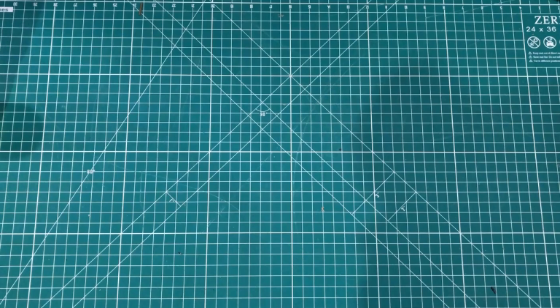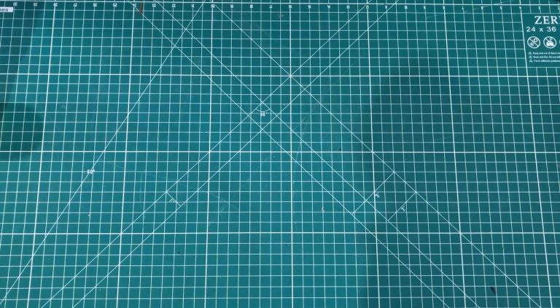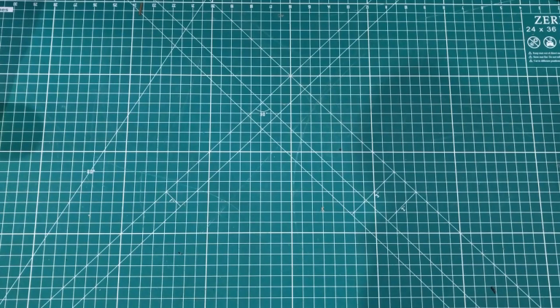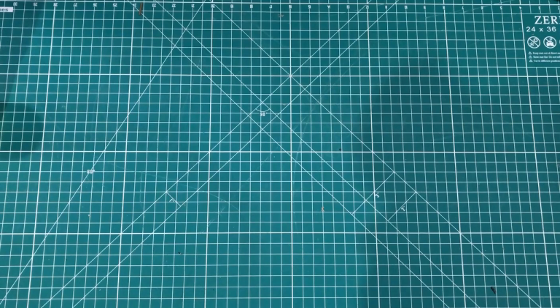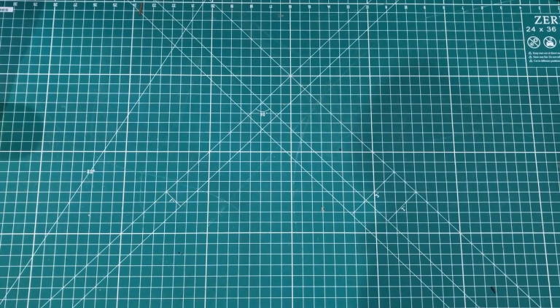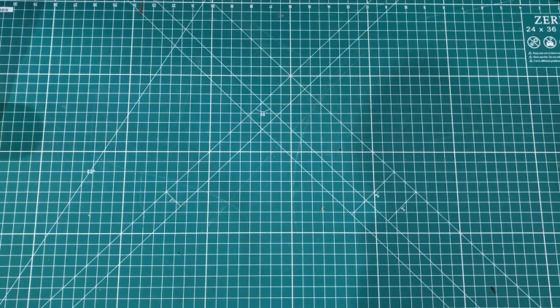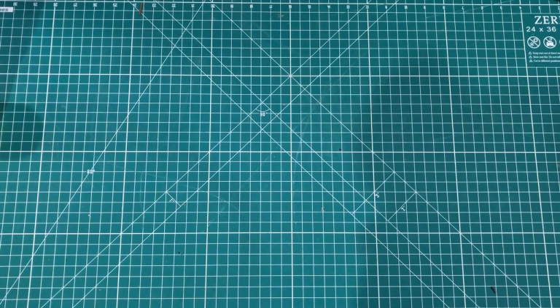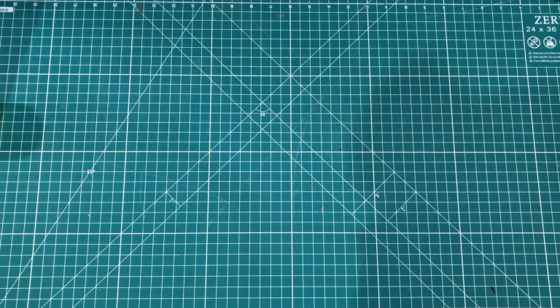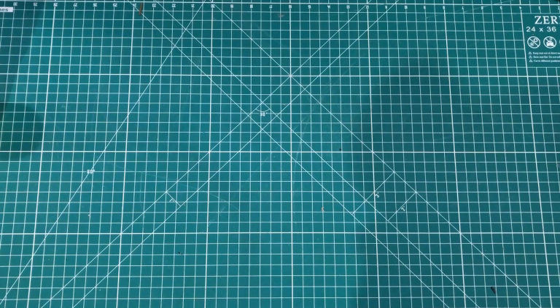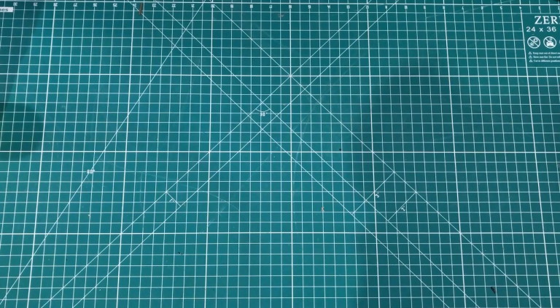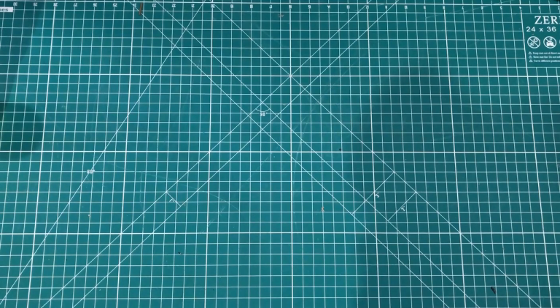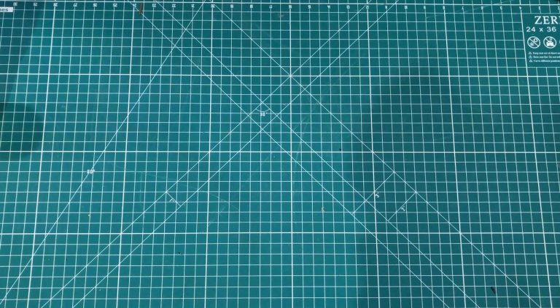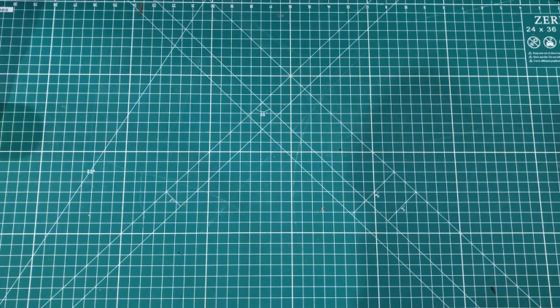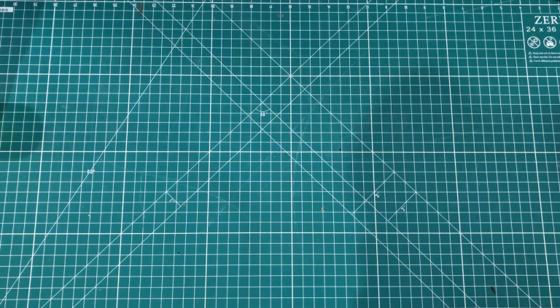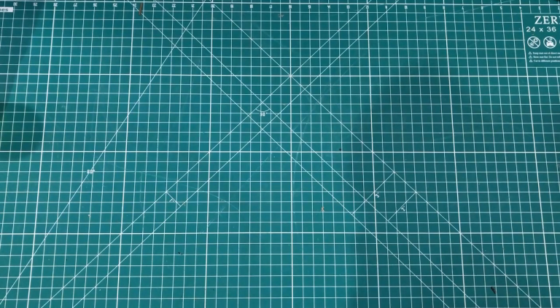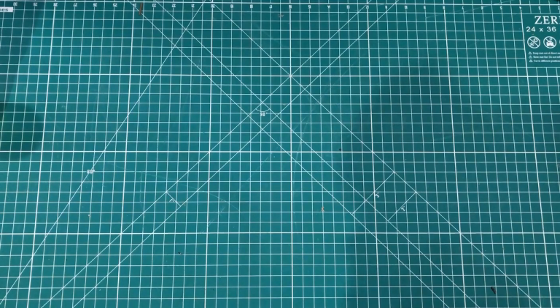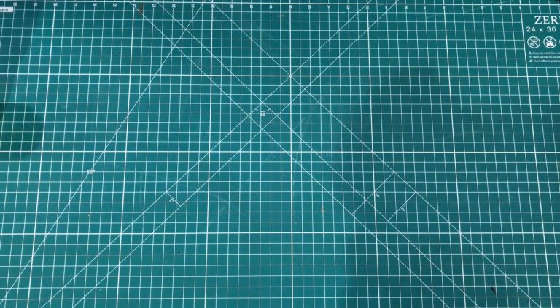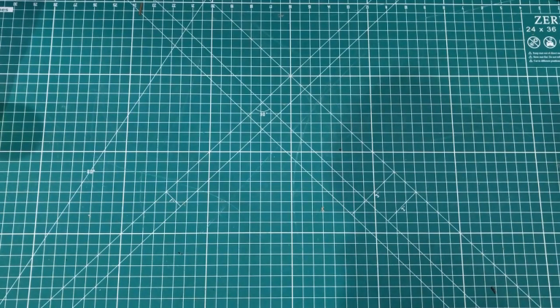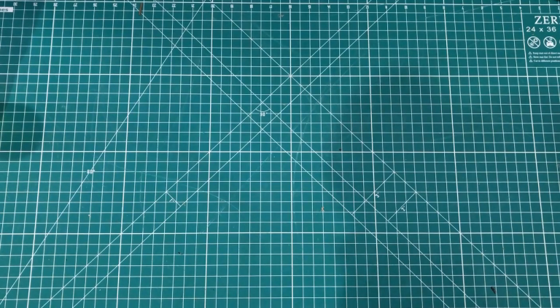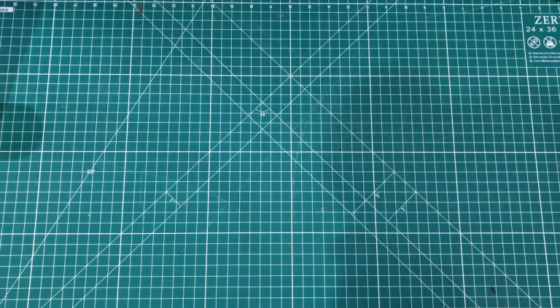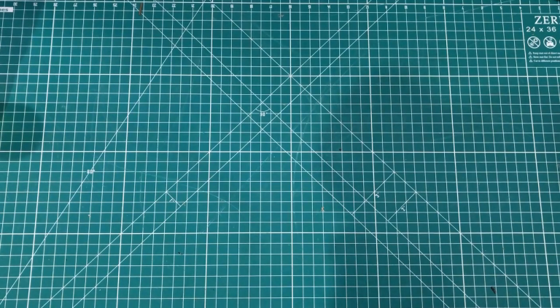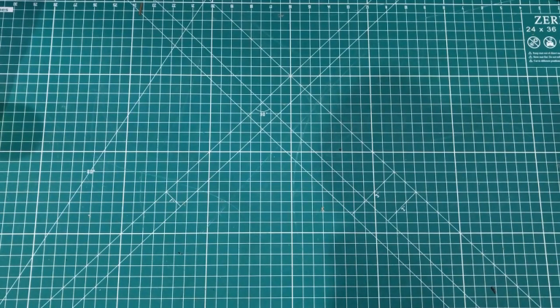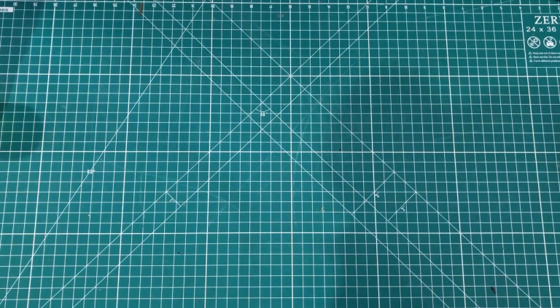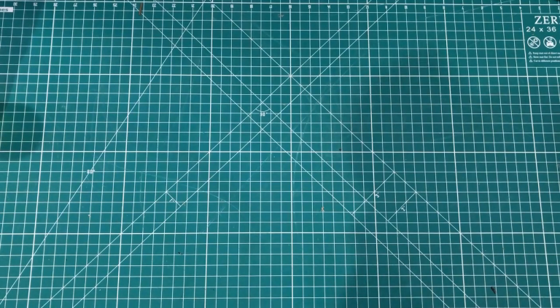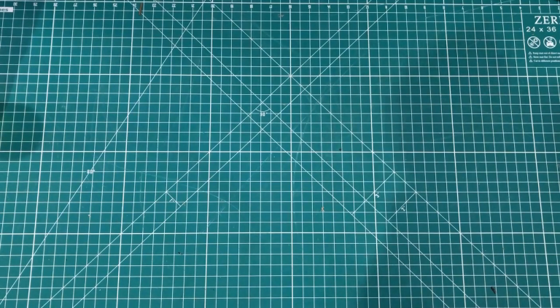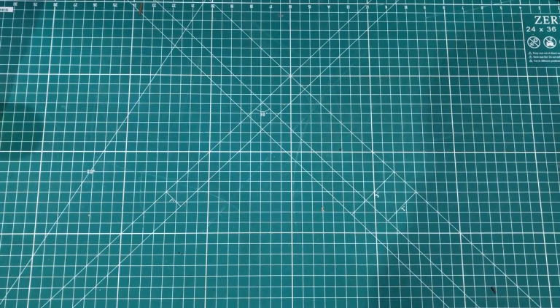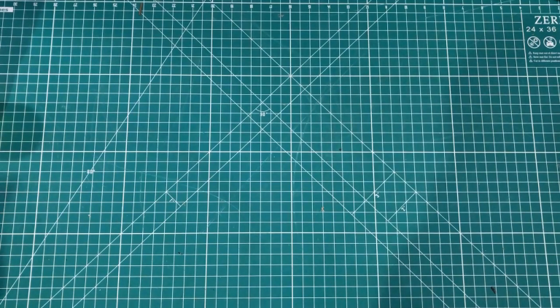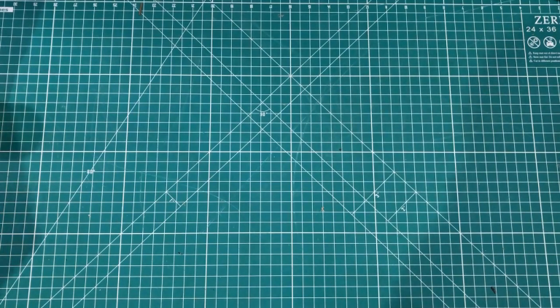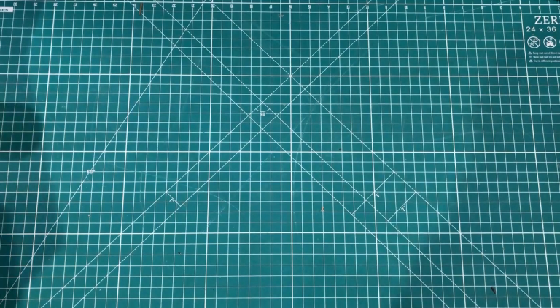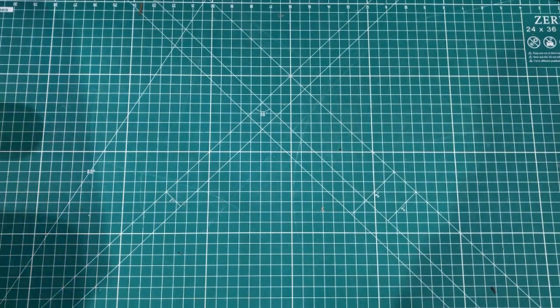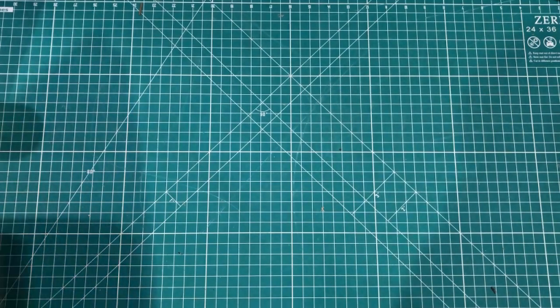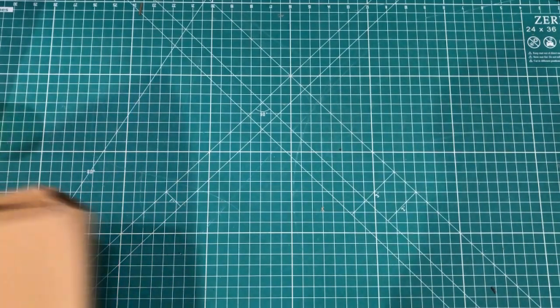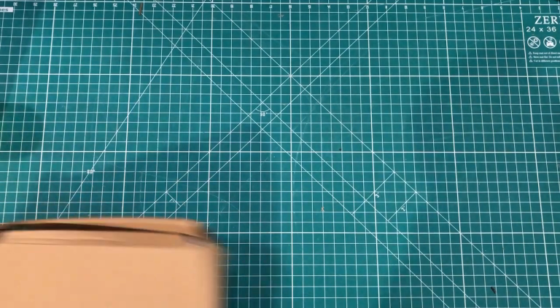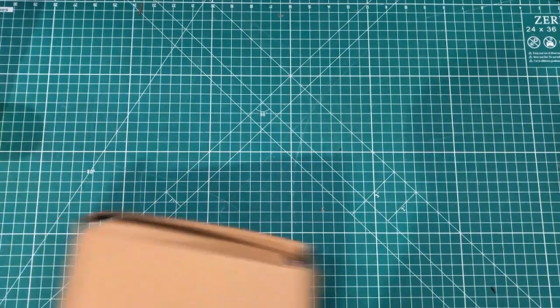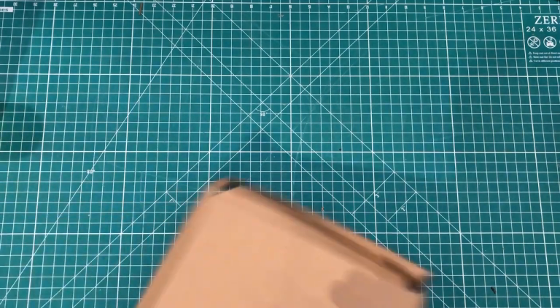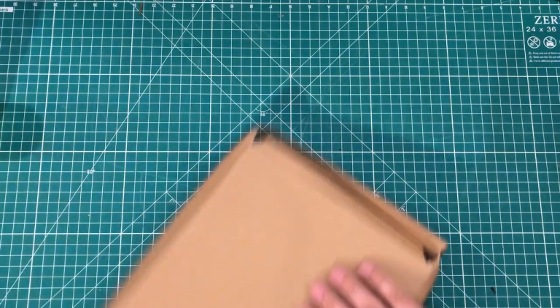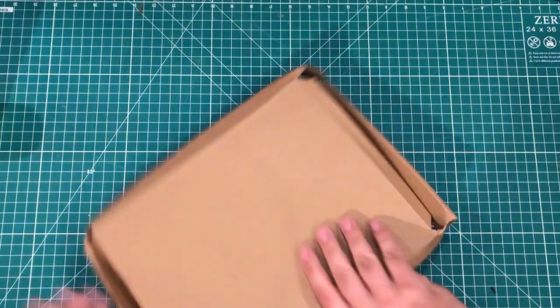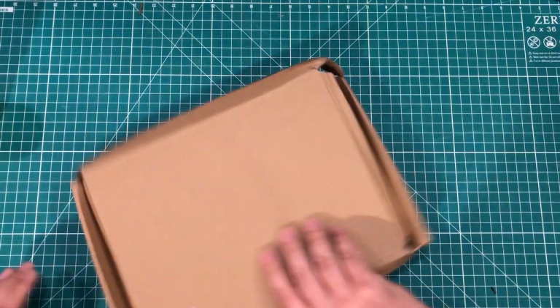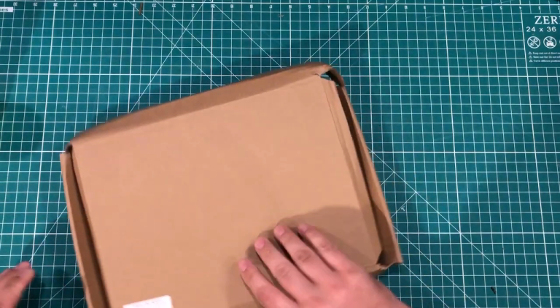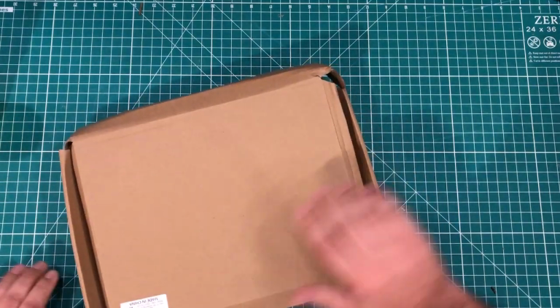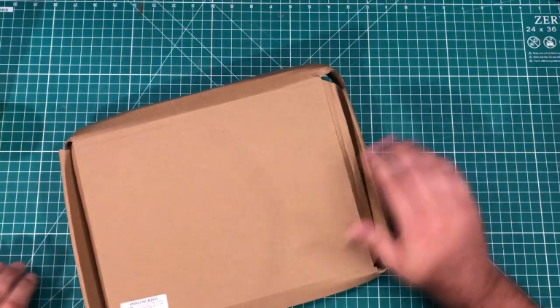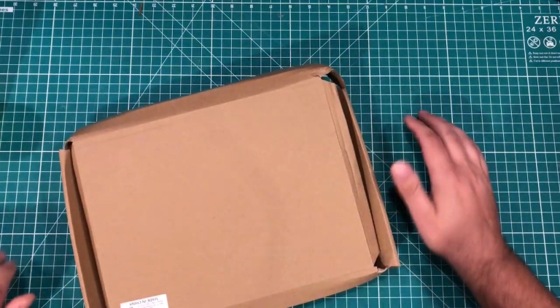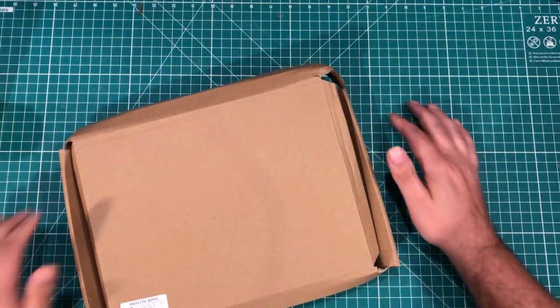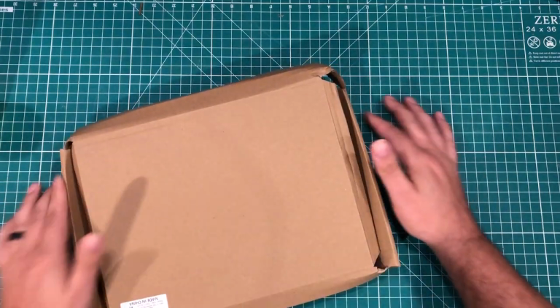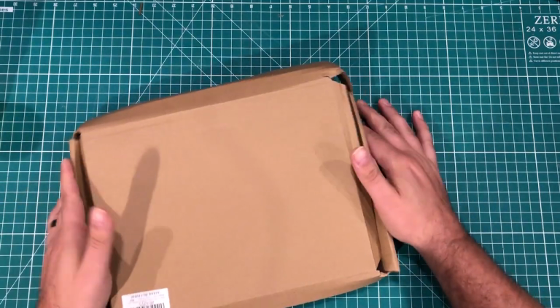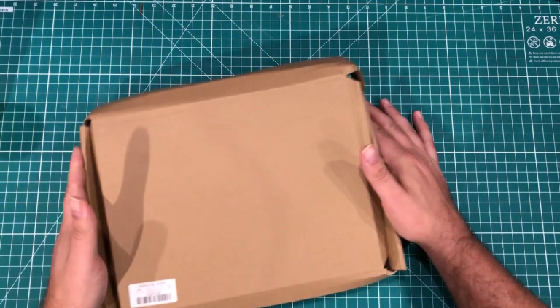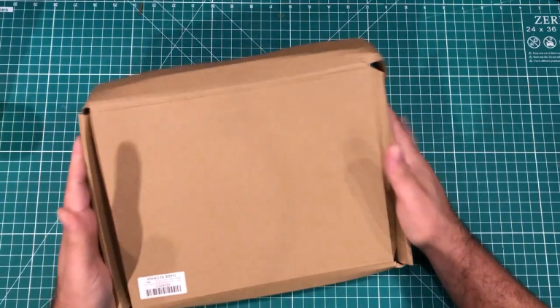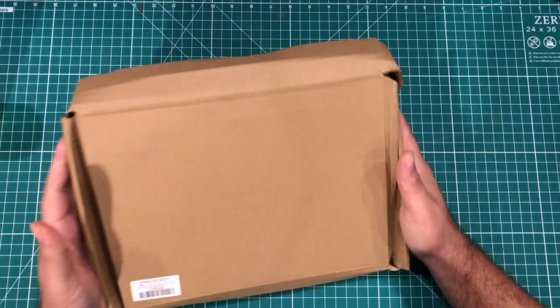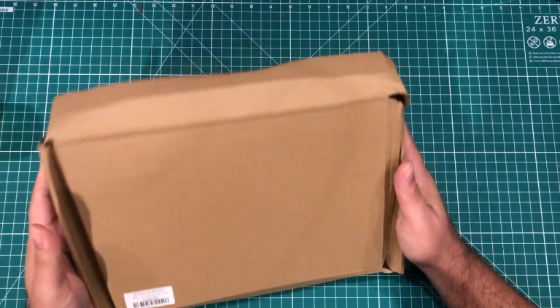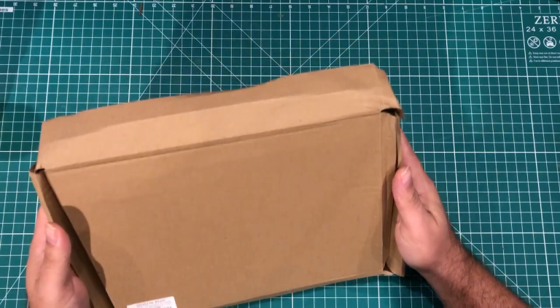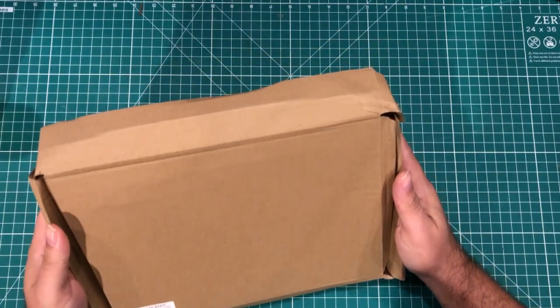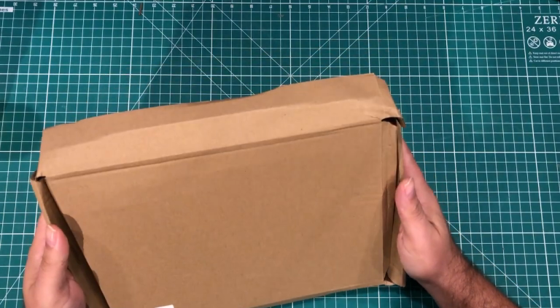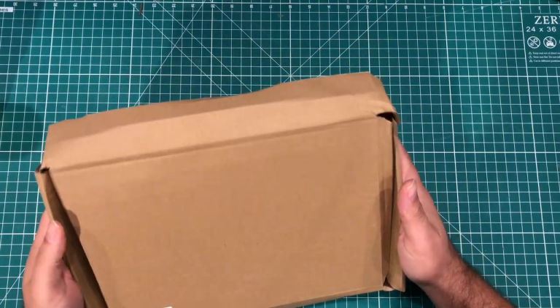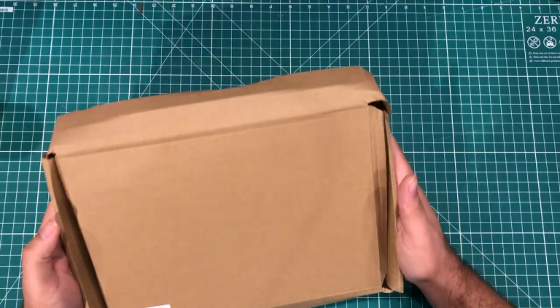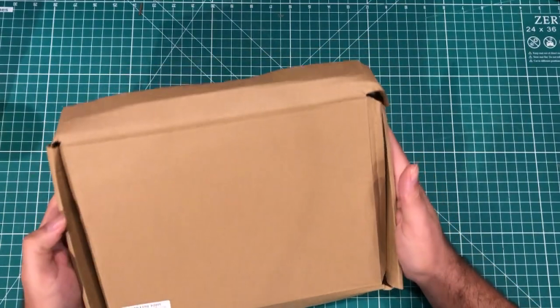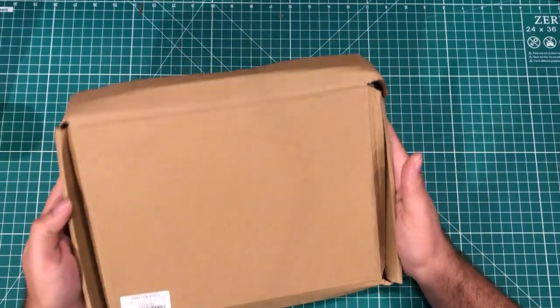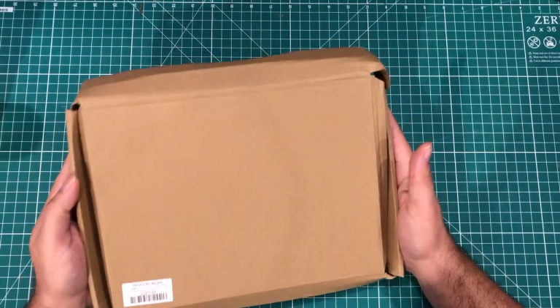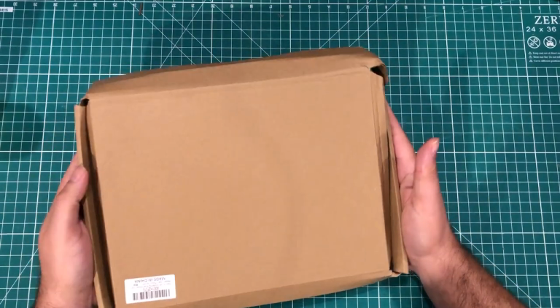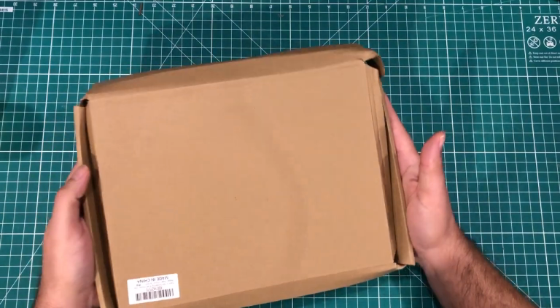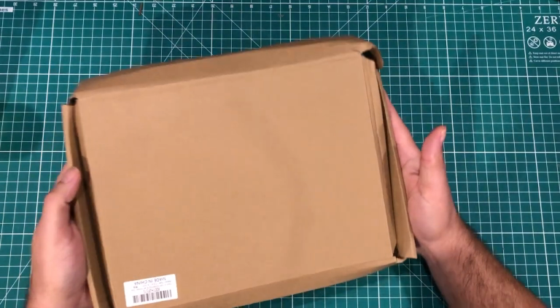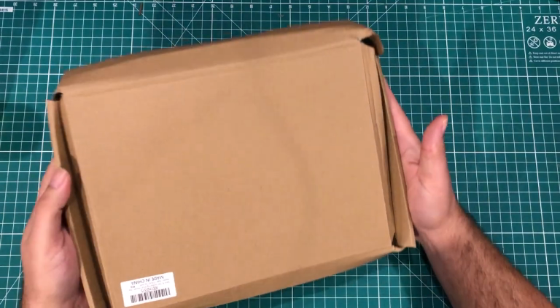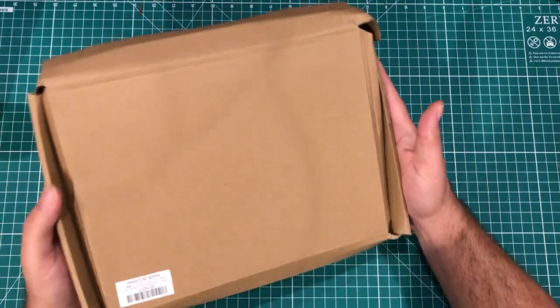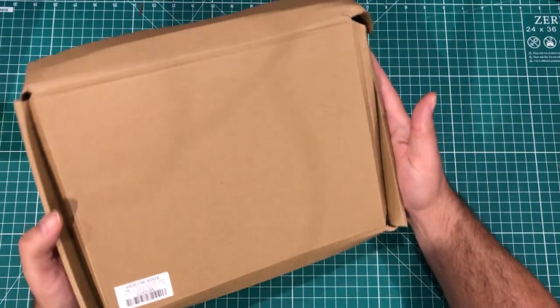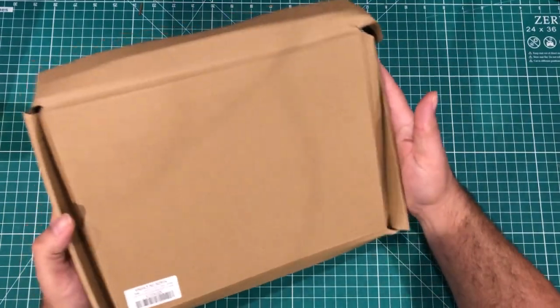Hello everybody, I hope you are having a fantastic day. We've got some packages, so it's time for a mailbag.